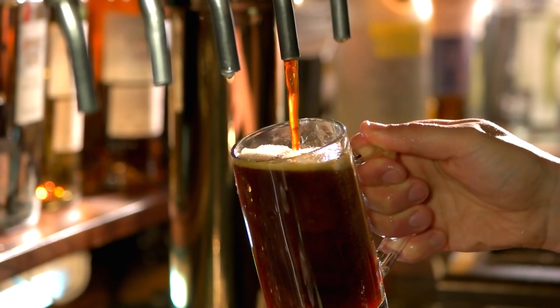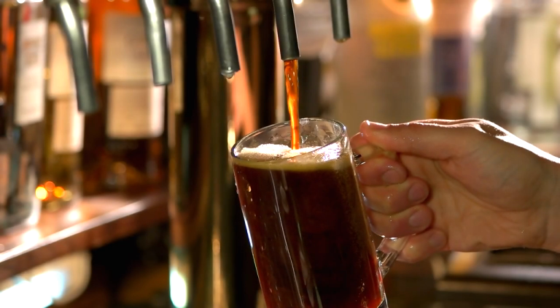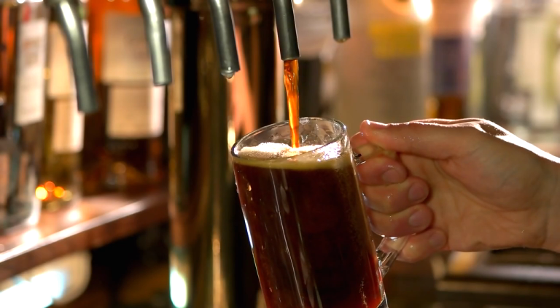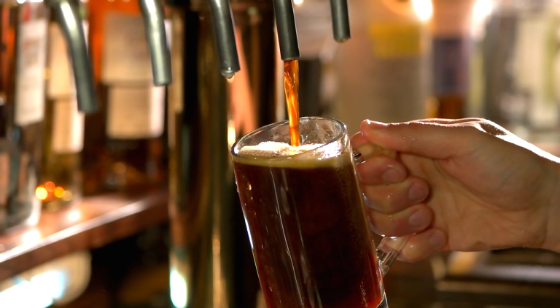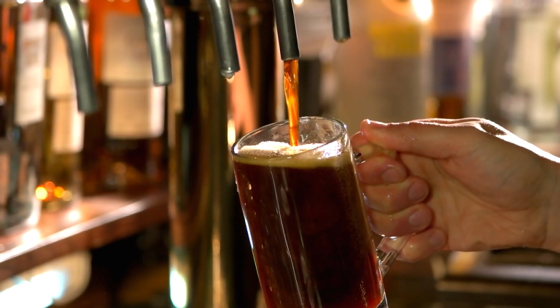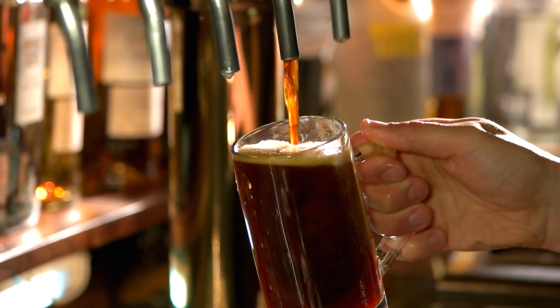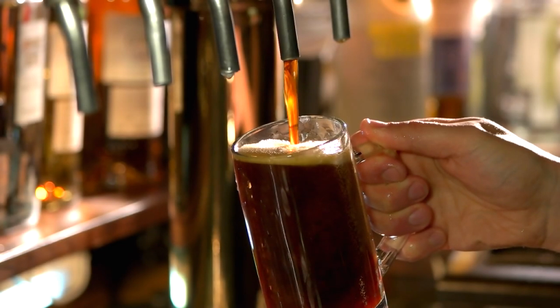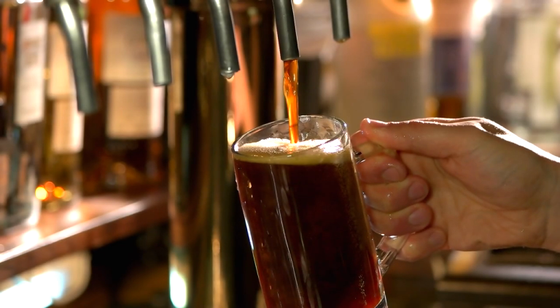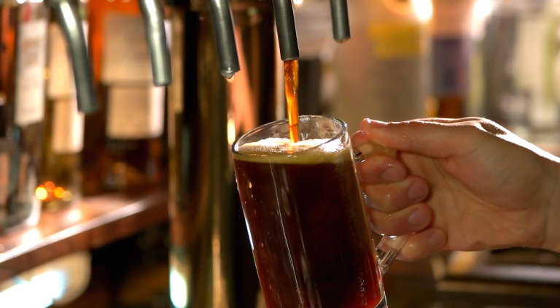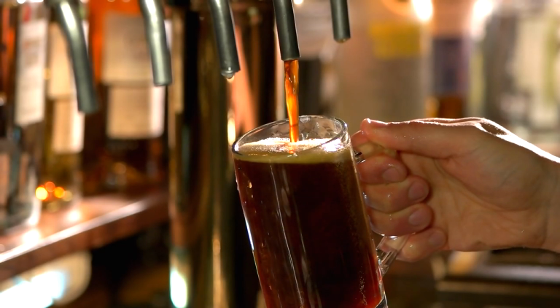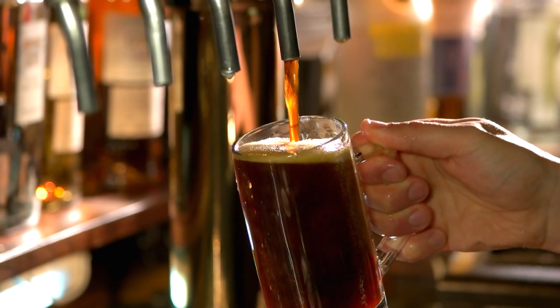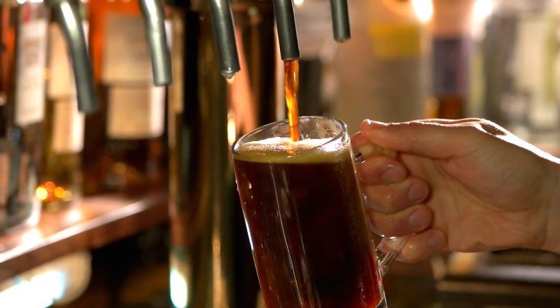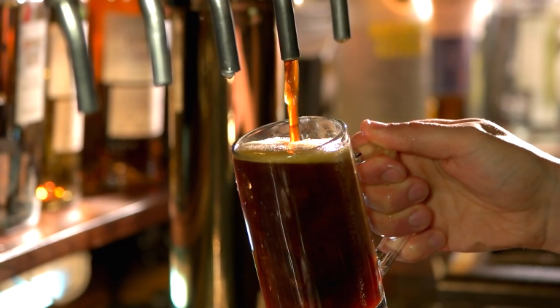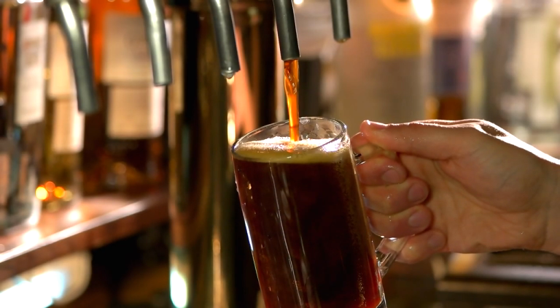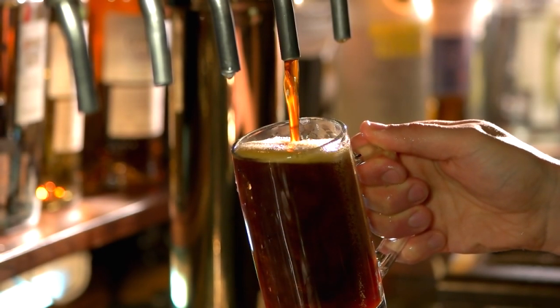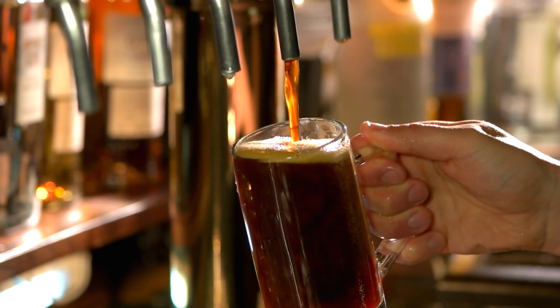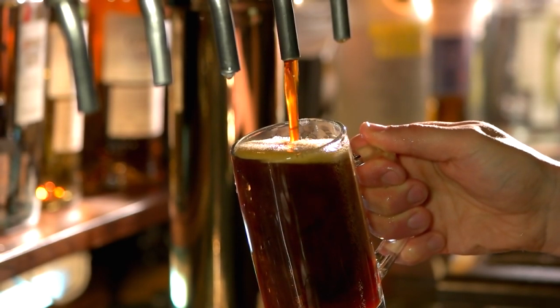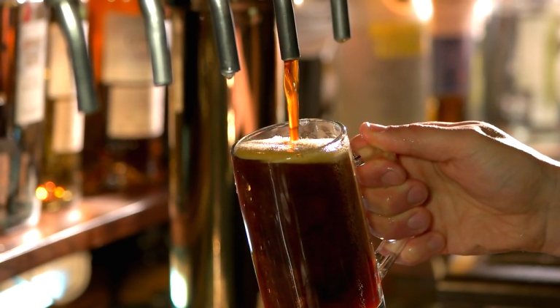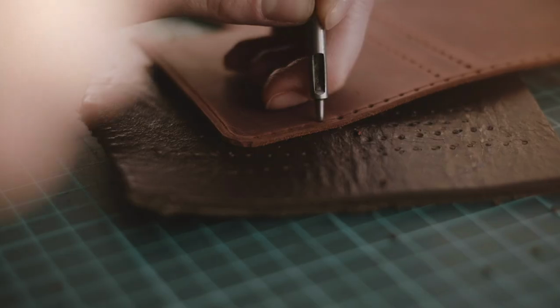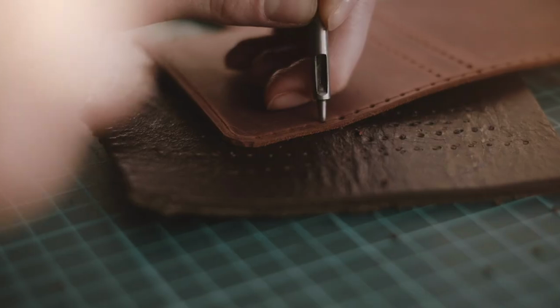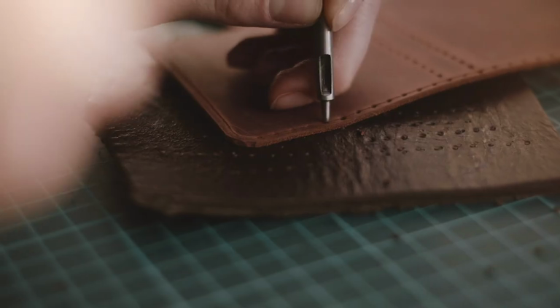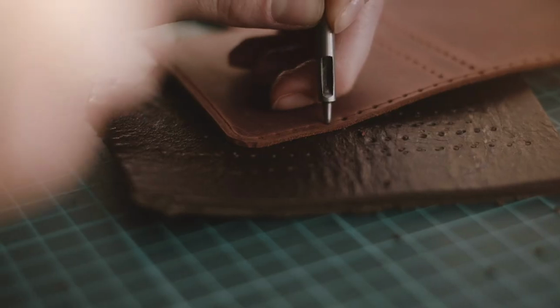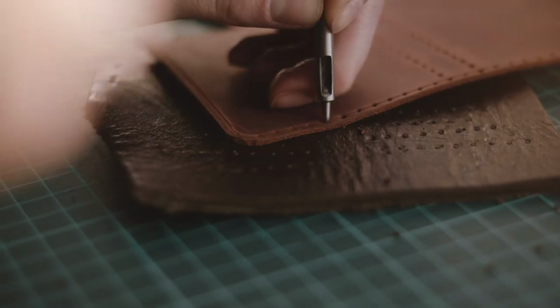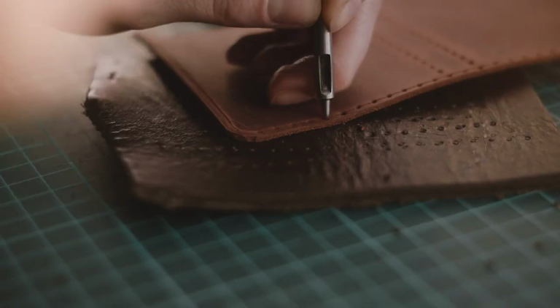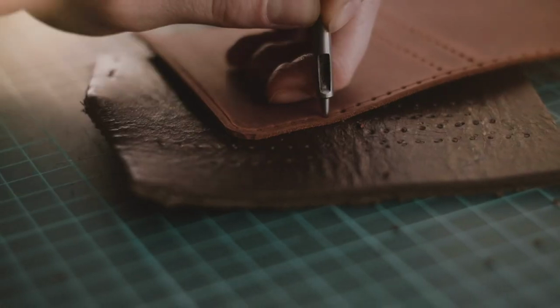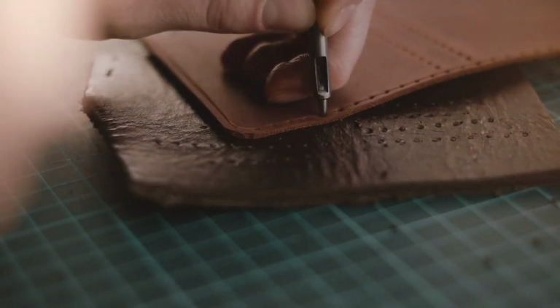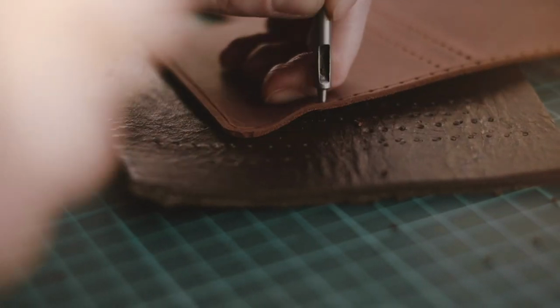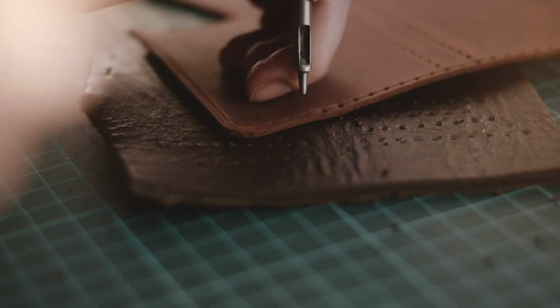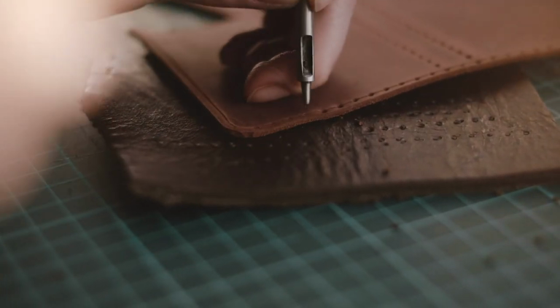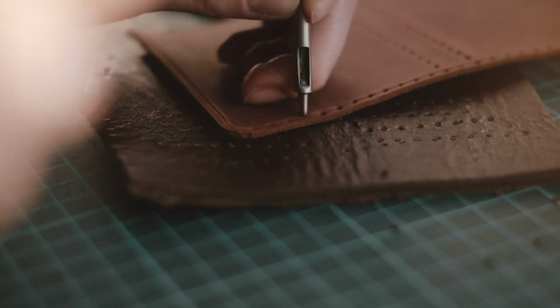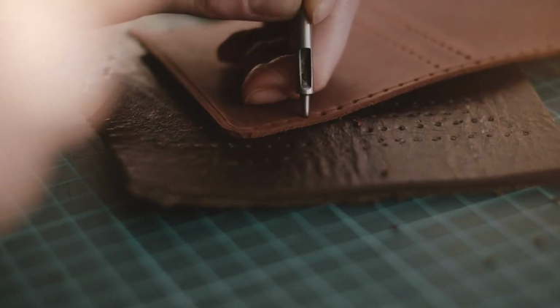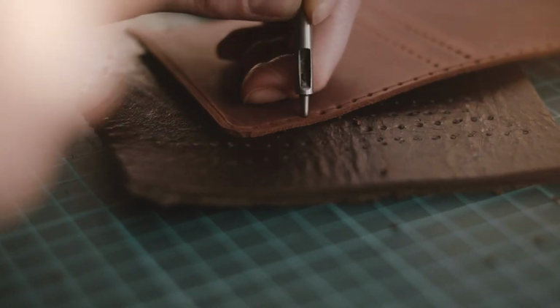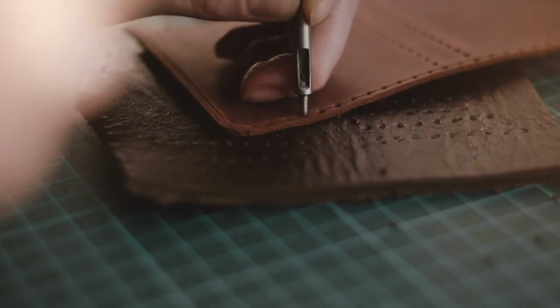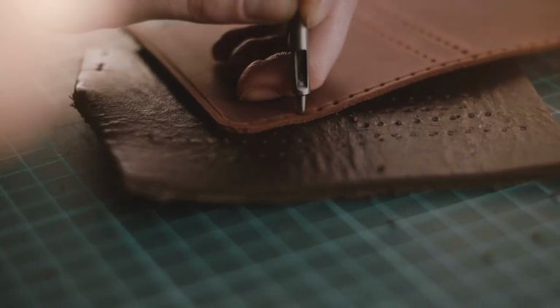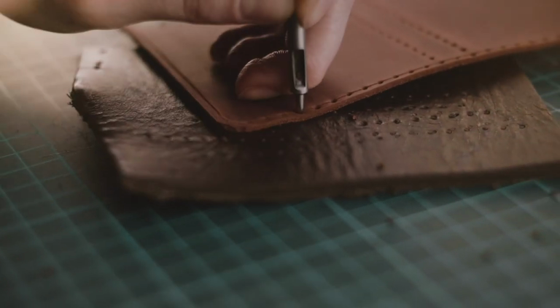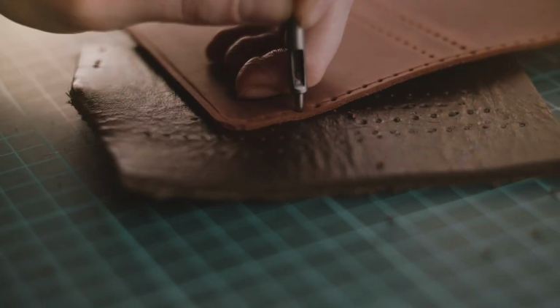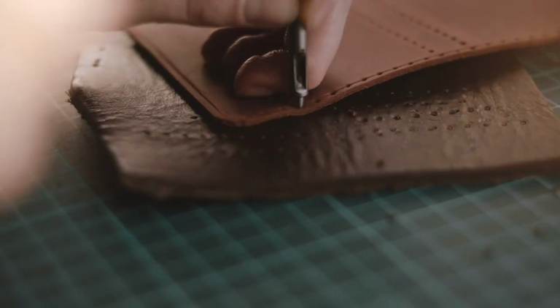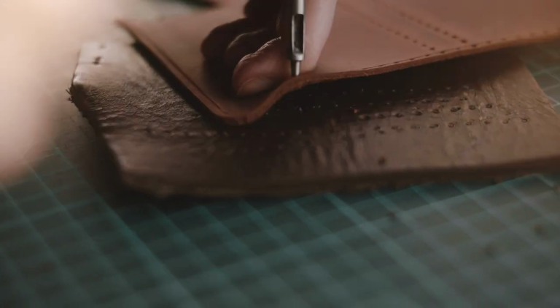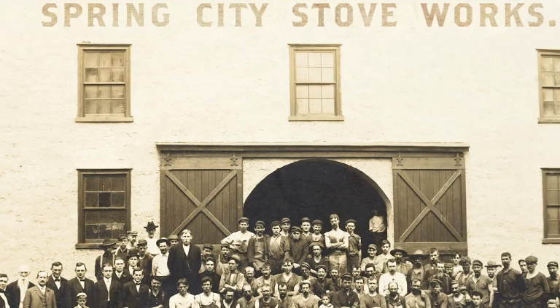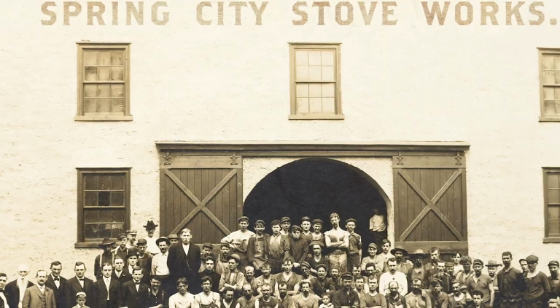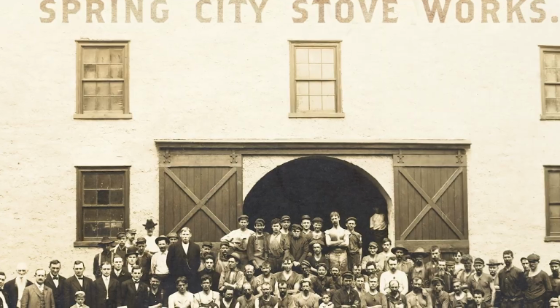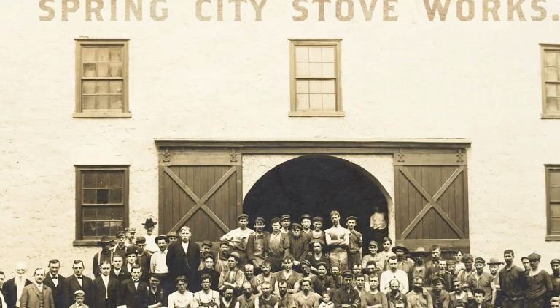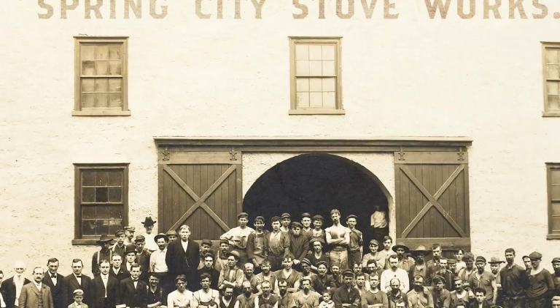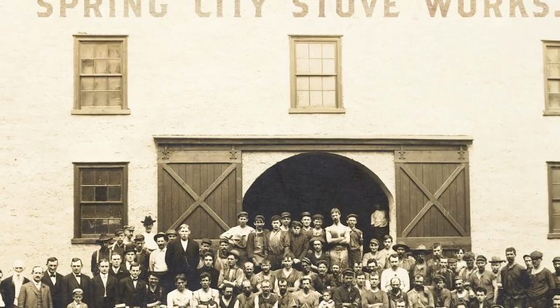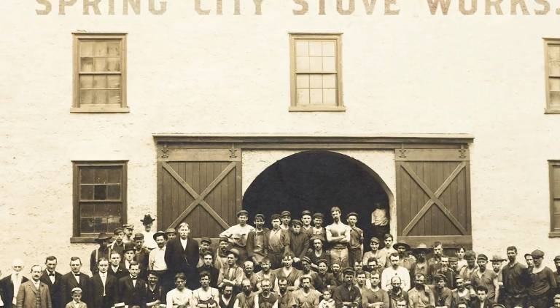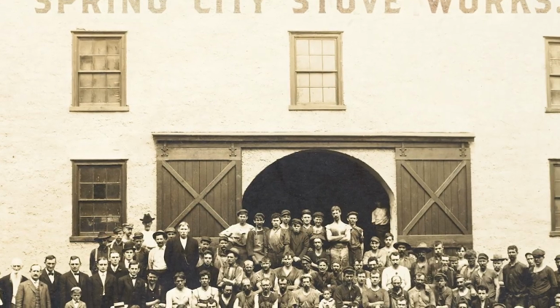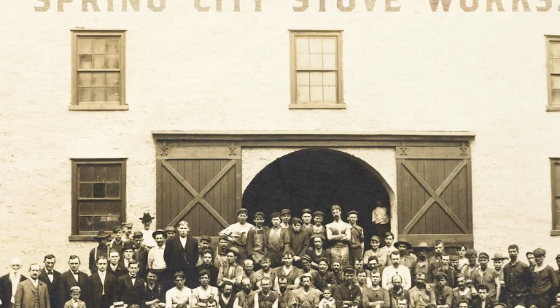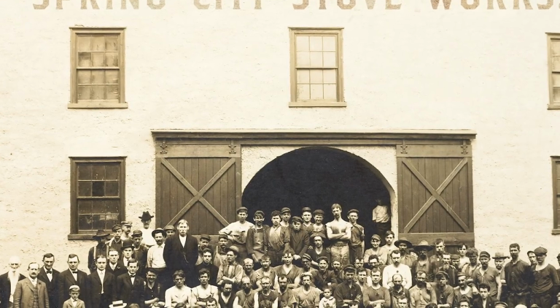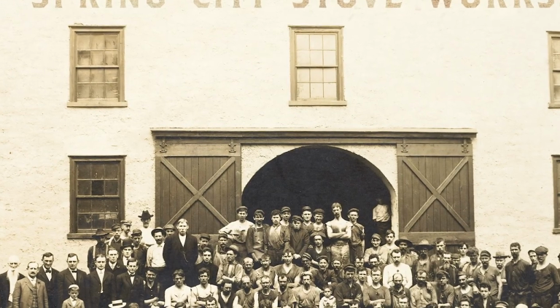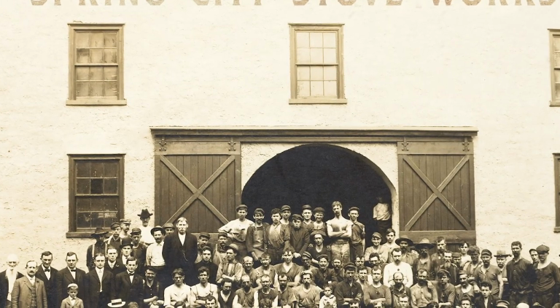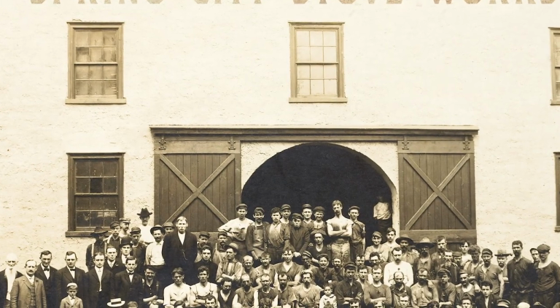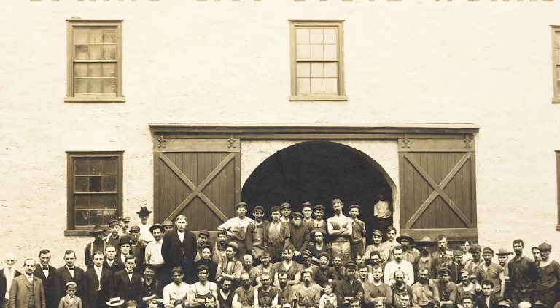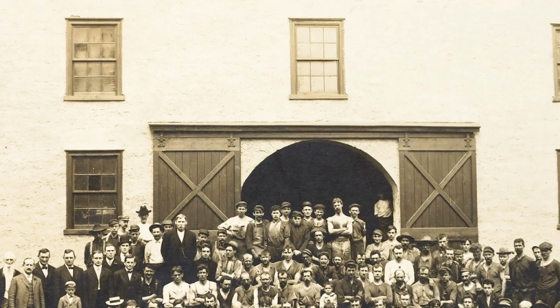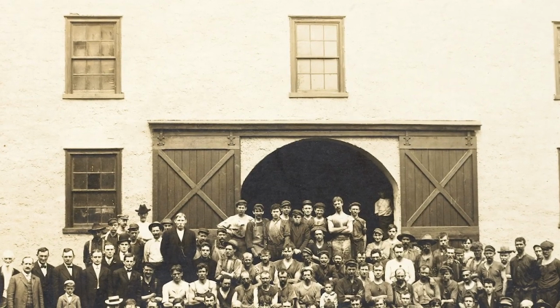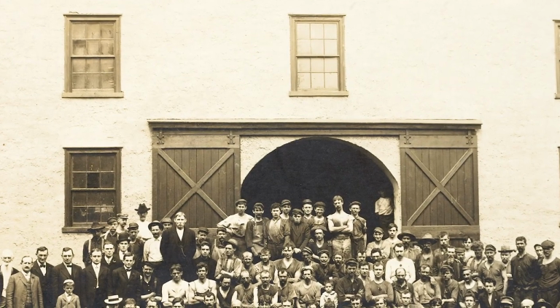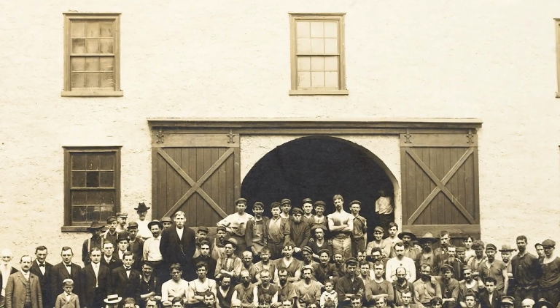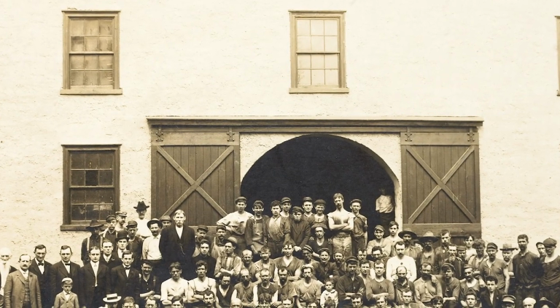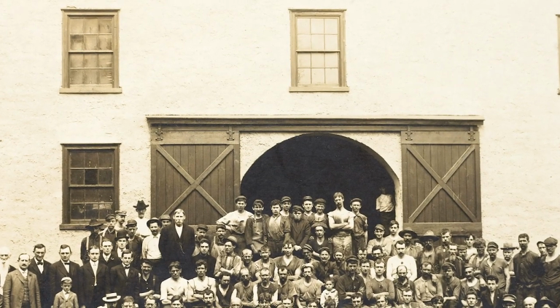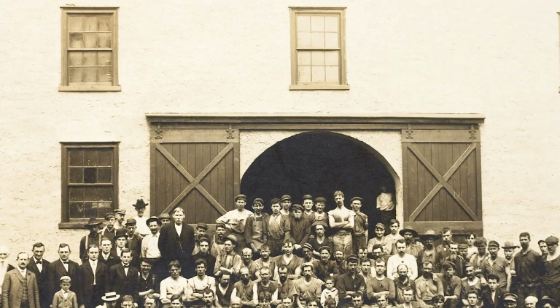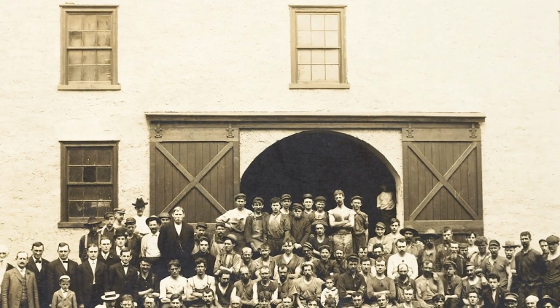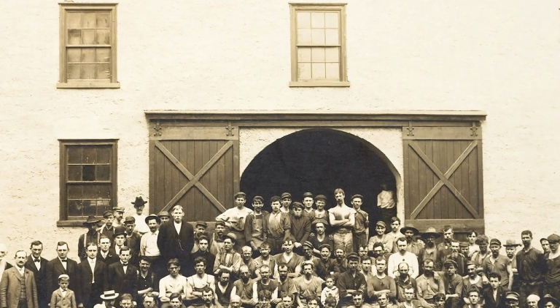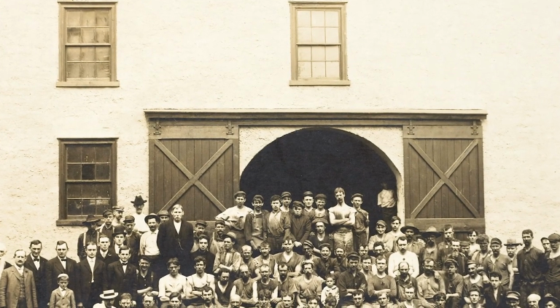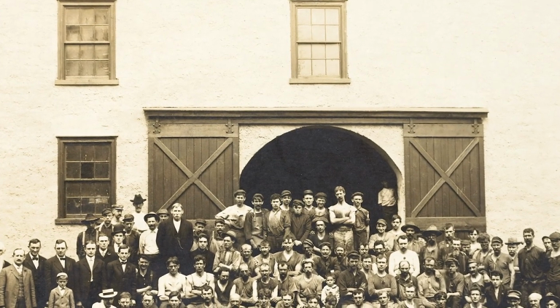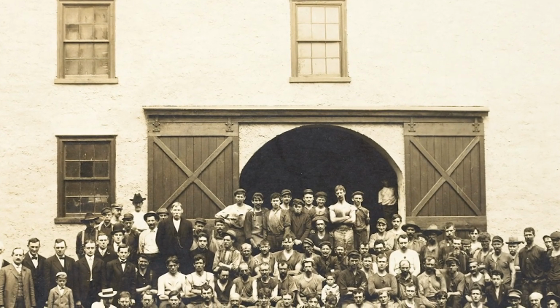Craft seems to be a trend these days. At Spring City, craft is not a trend — it's a tradition.